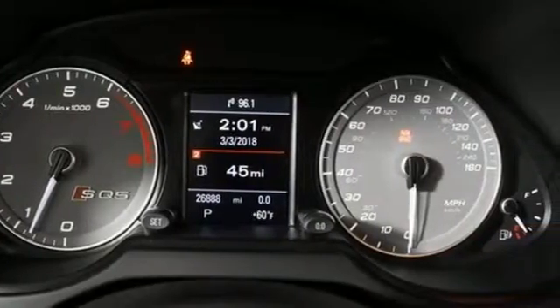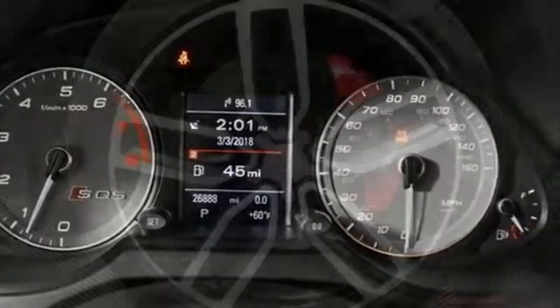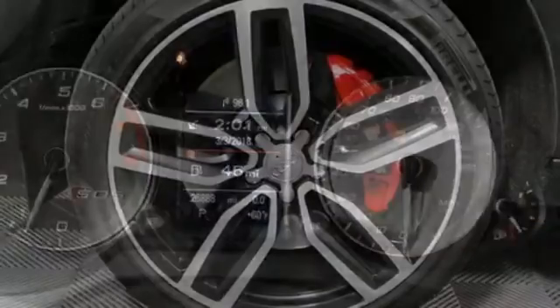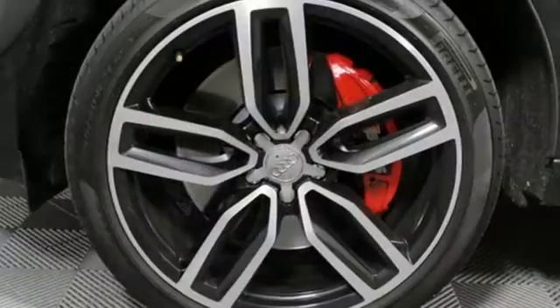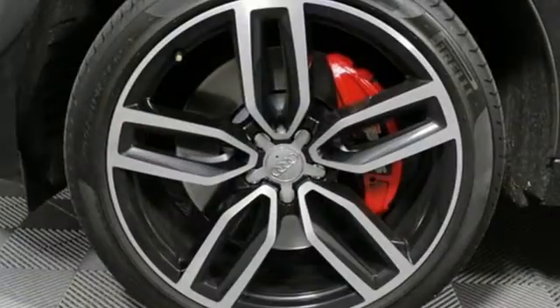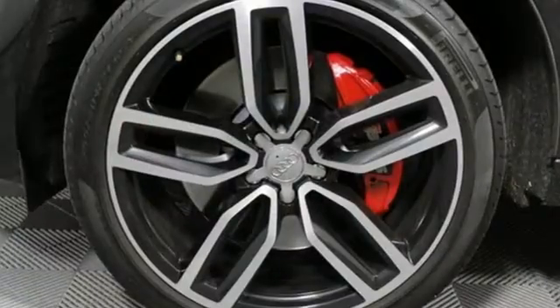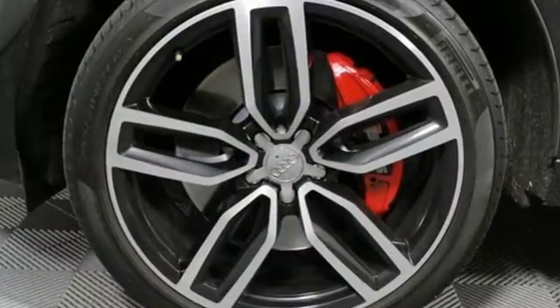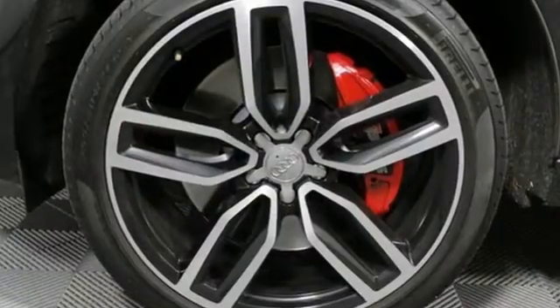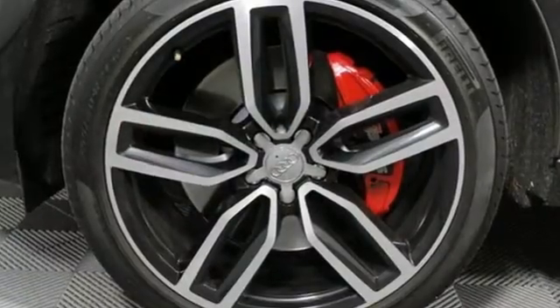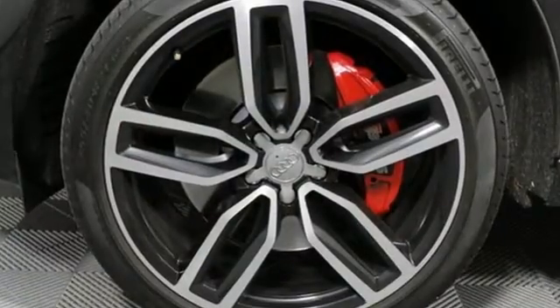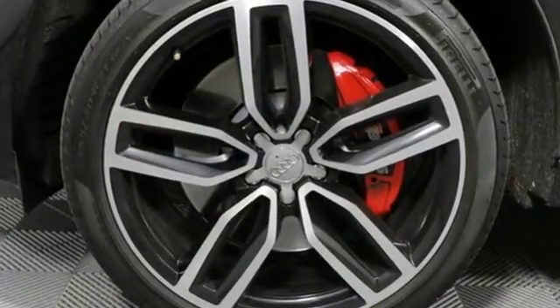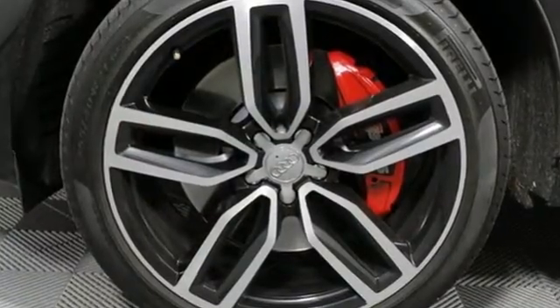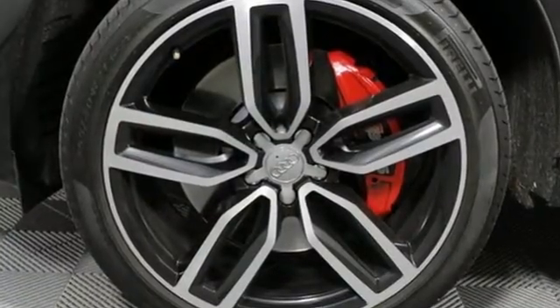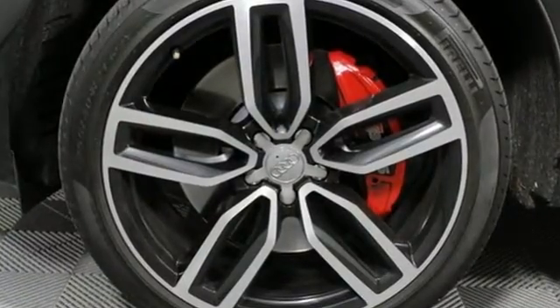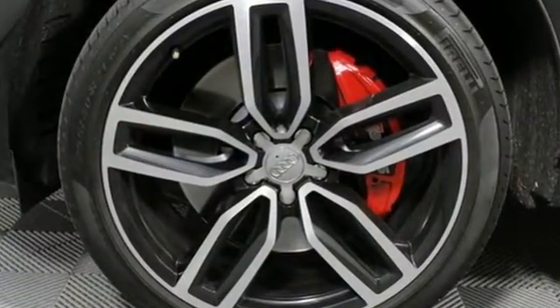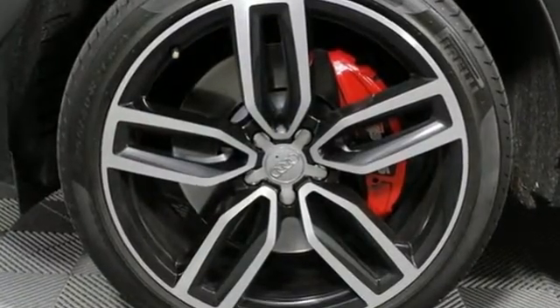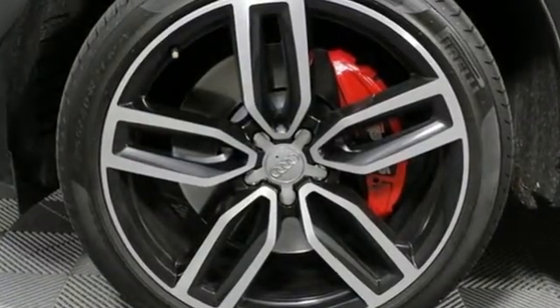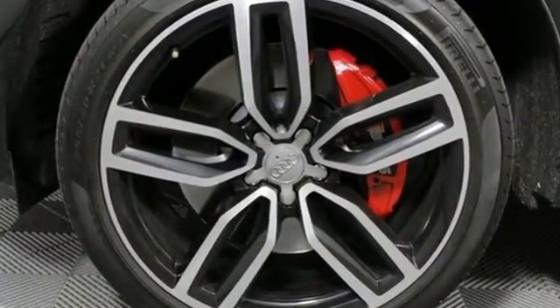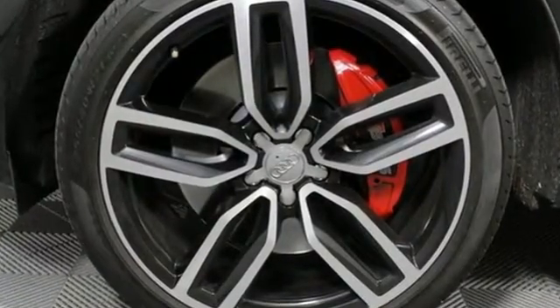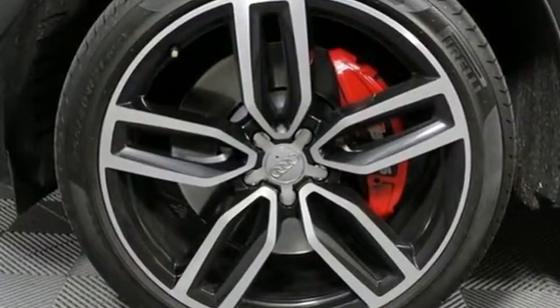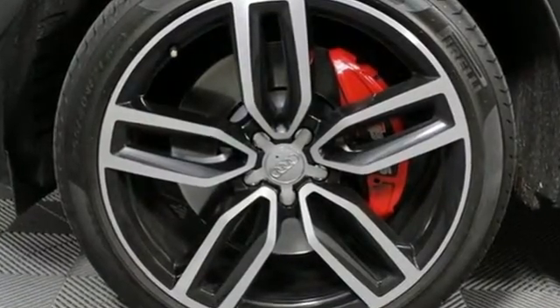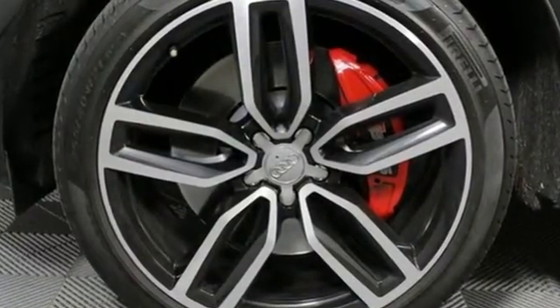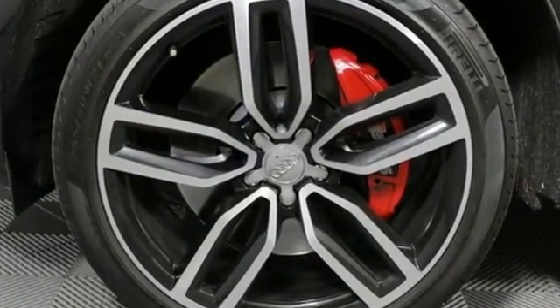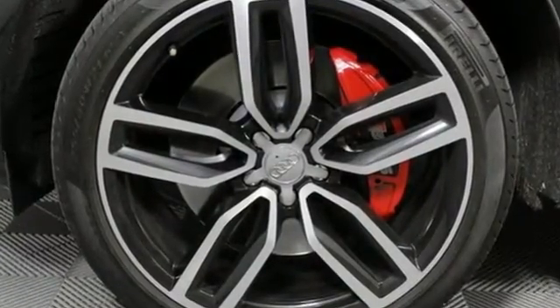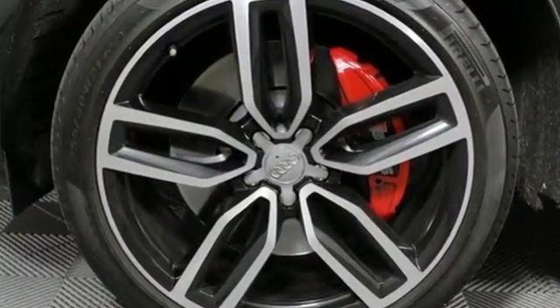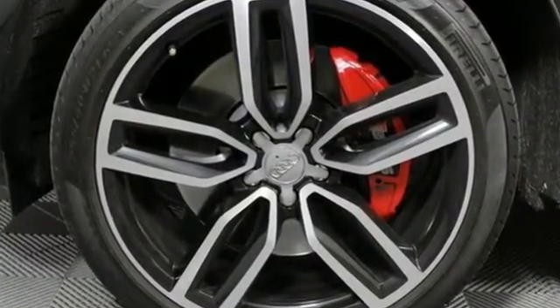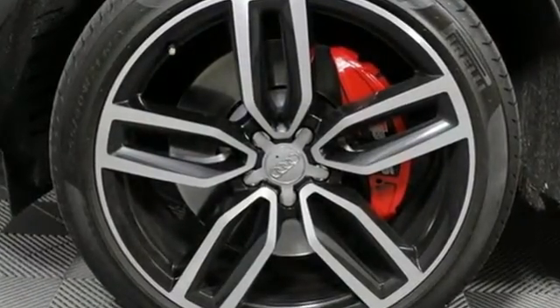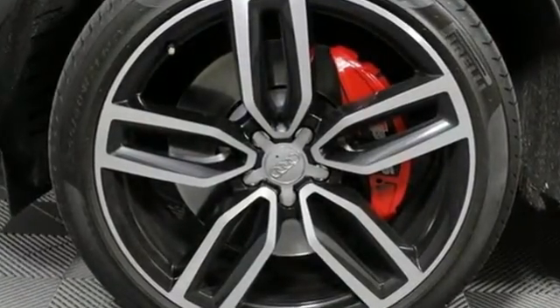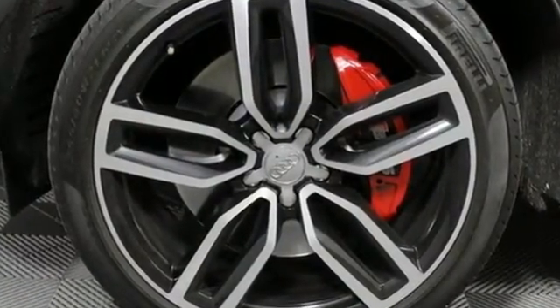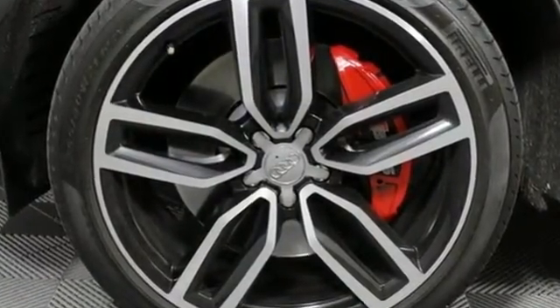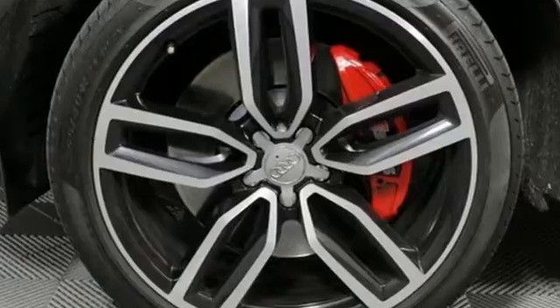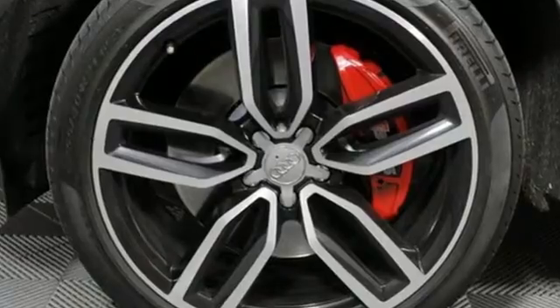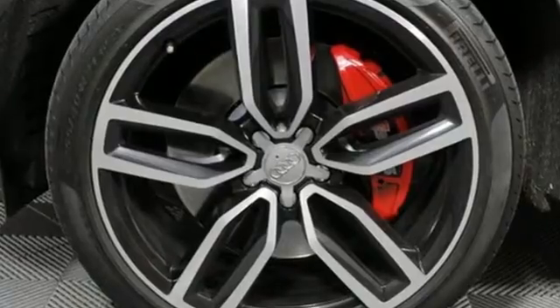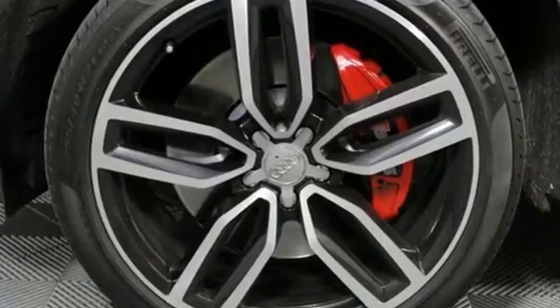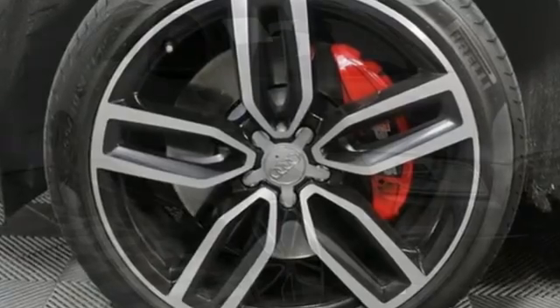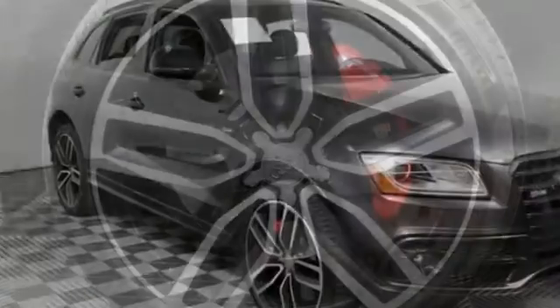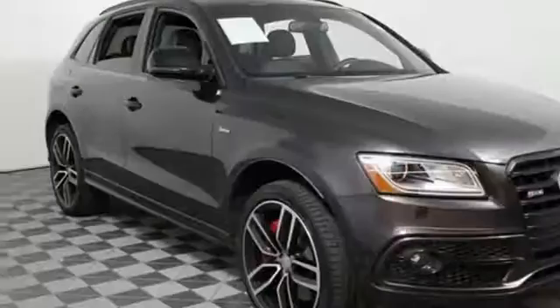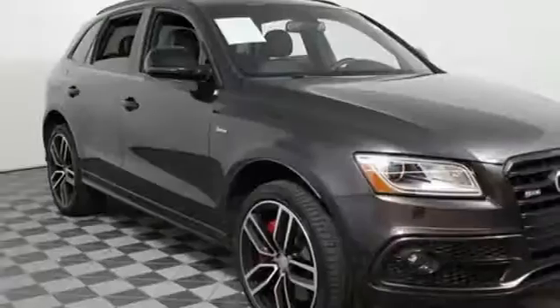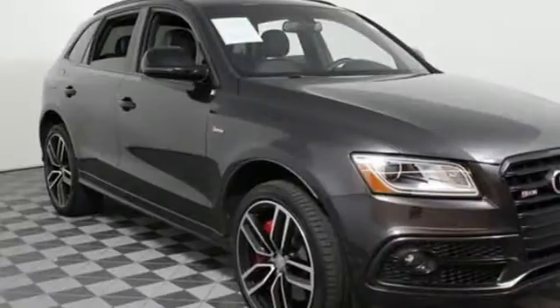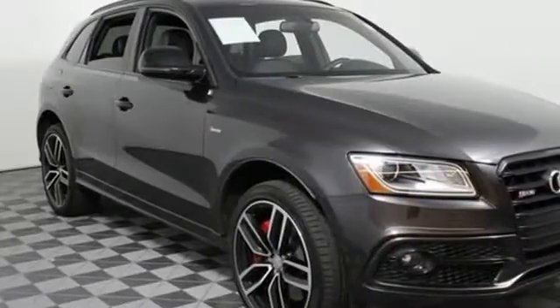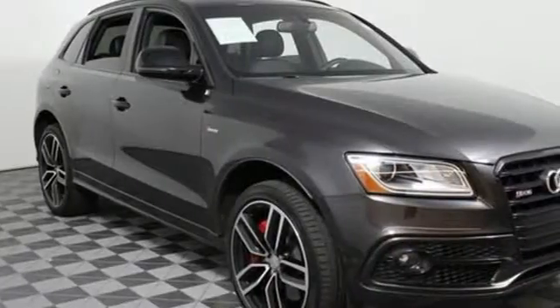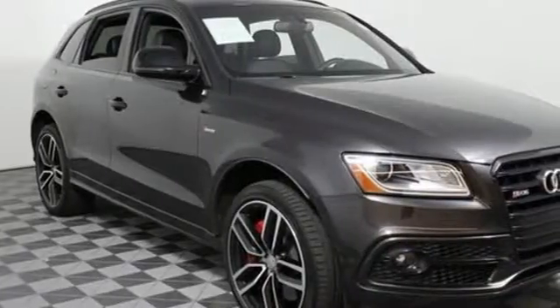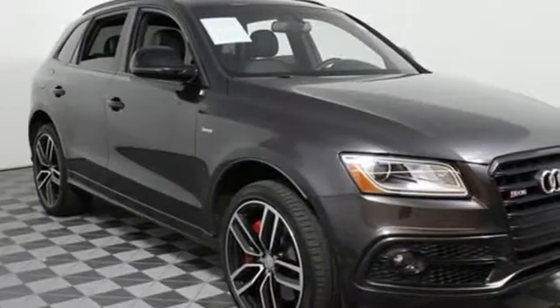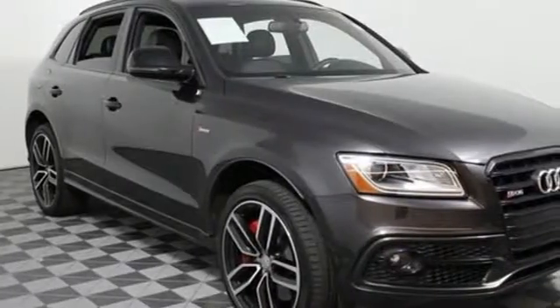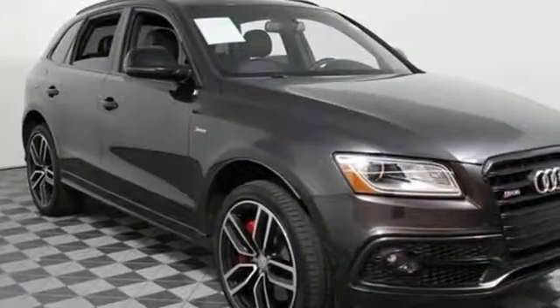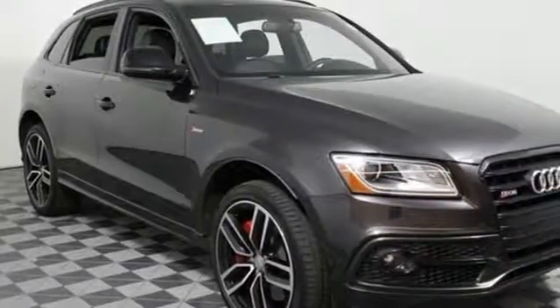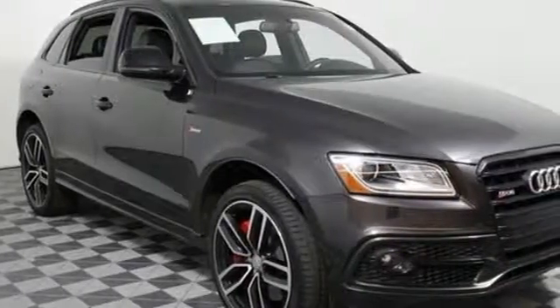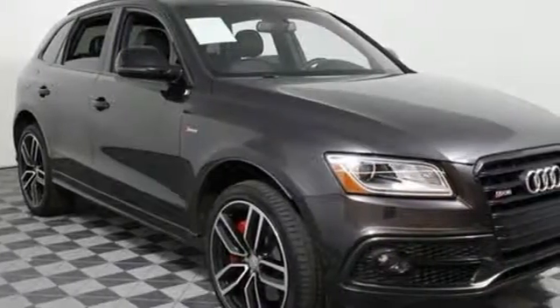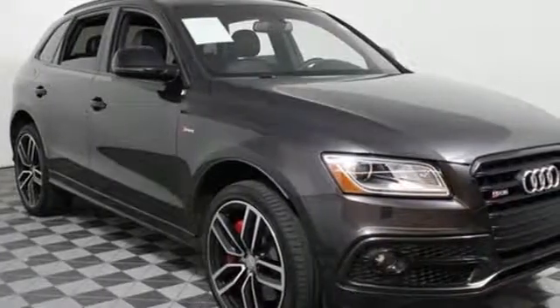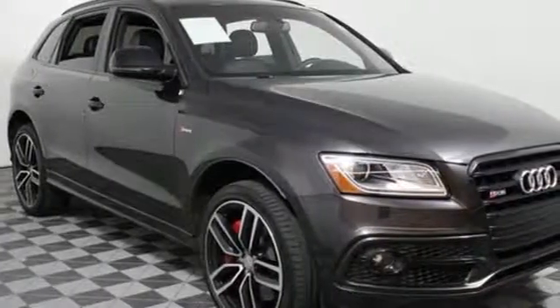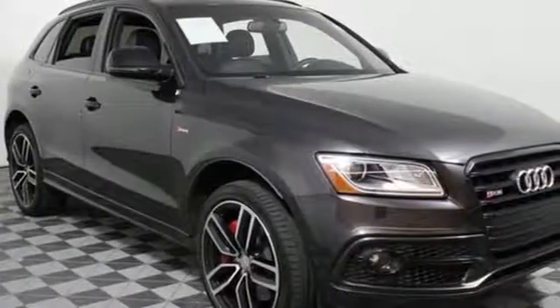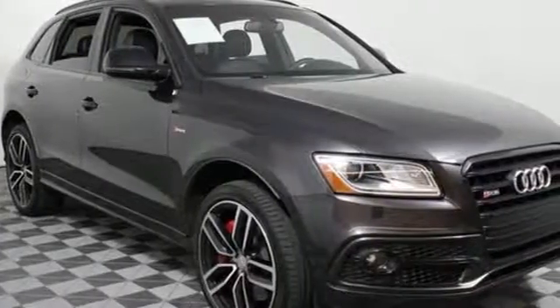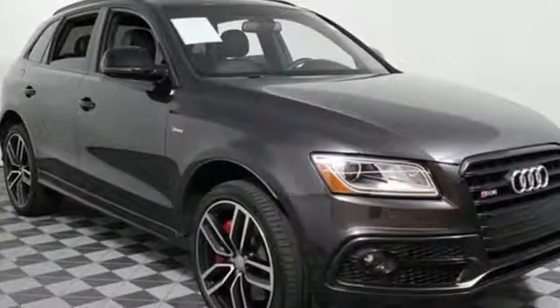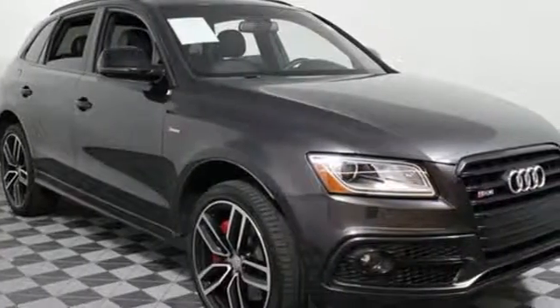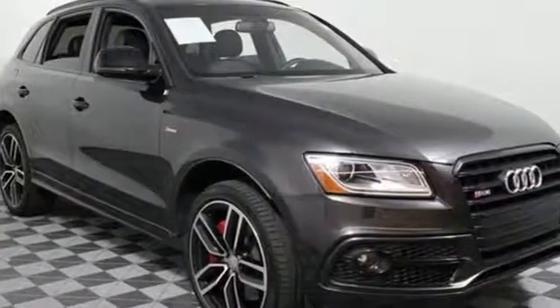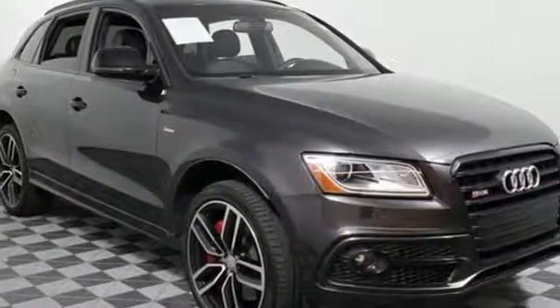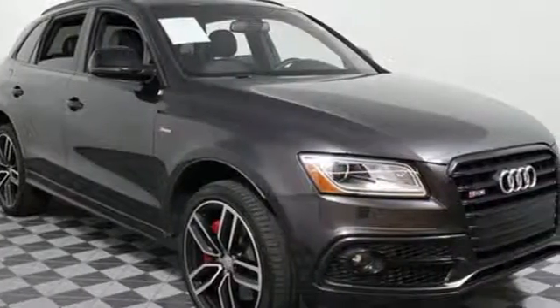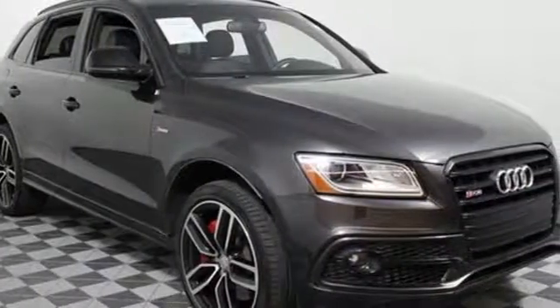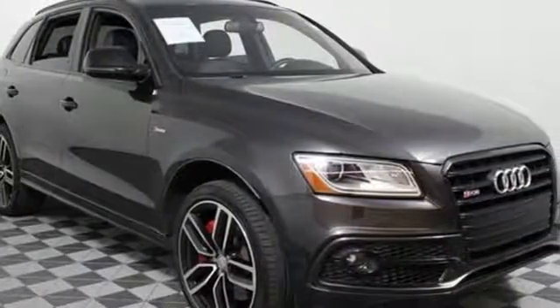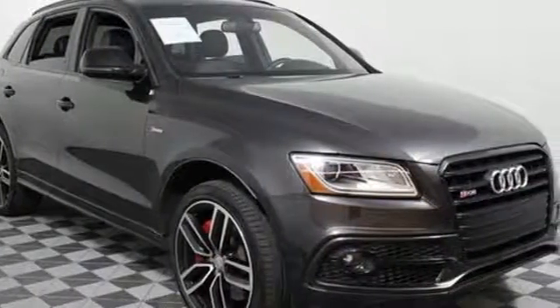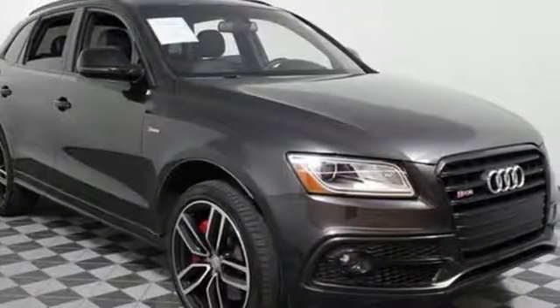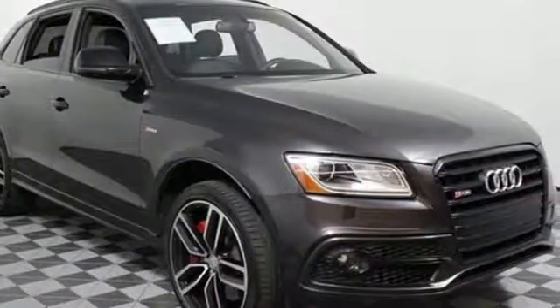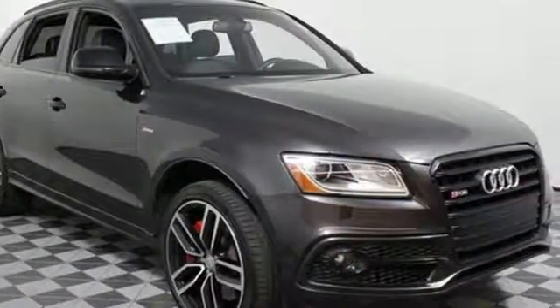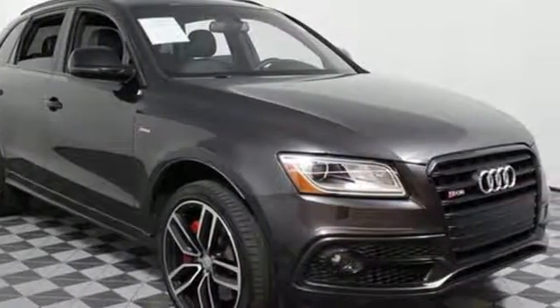The Q5's eye-catching profile, tall grille, and striking LED daytime running lights form a cohesive look that's unmistakably Audi.